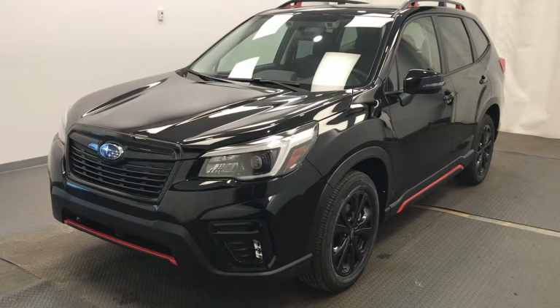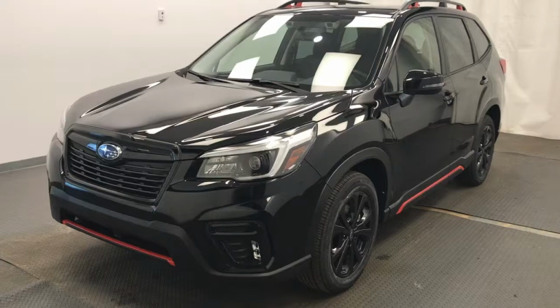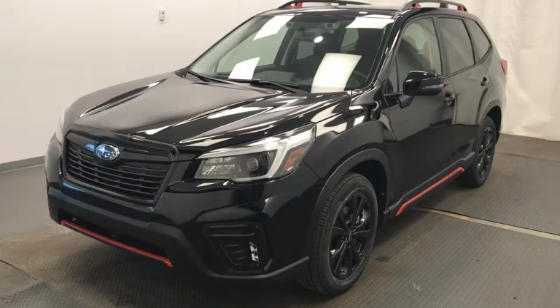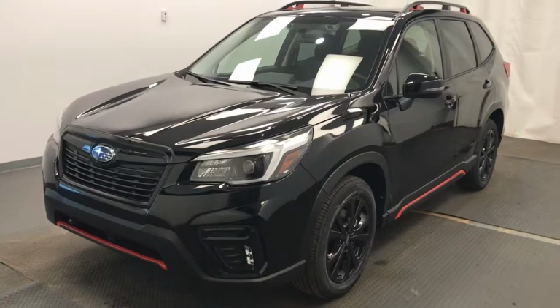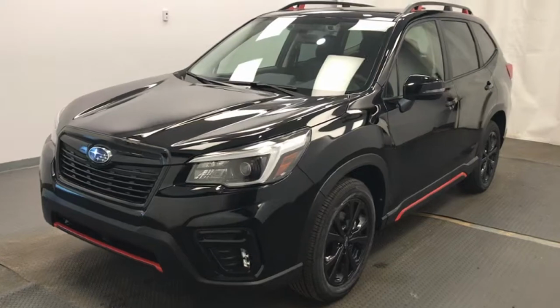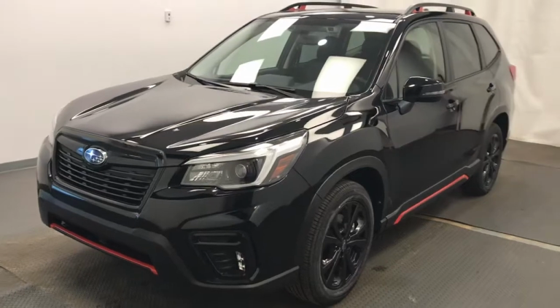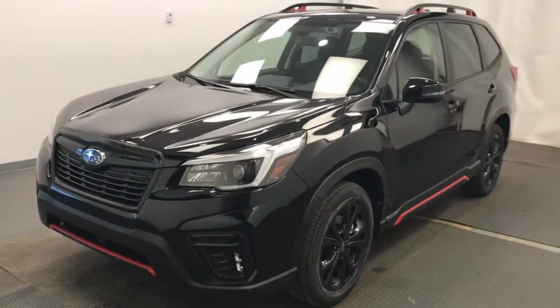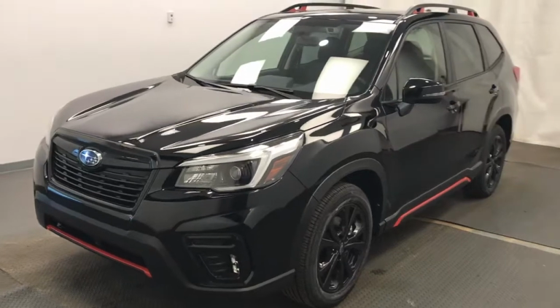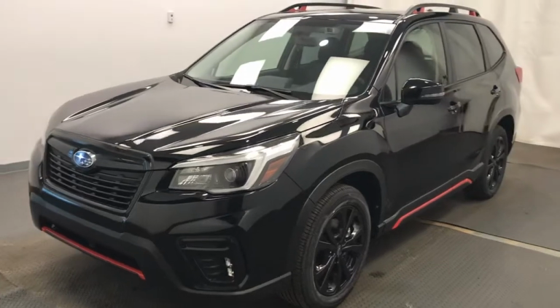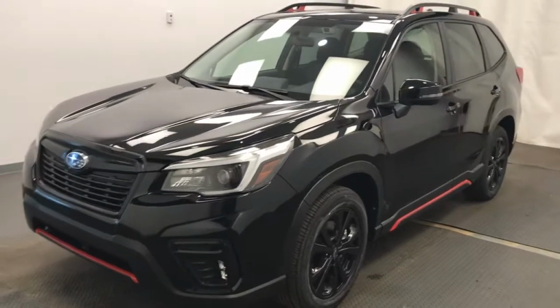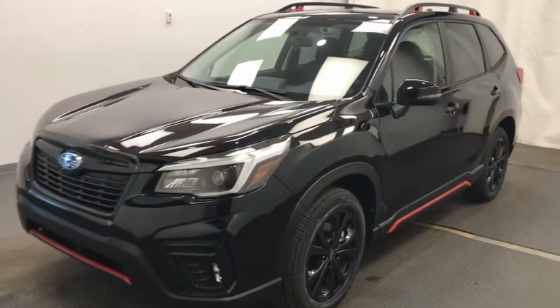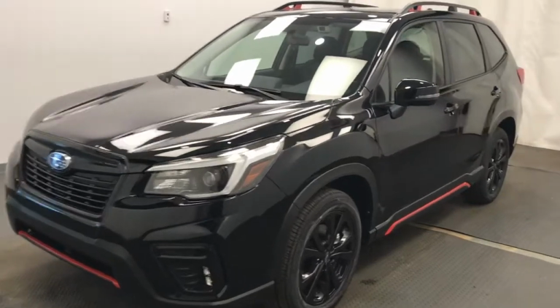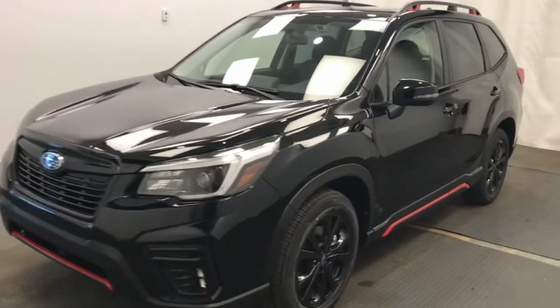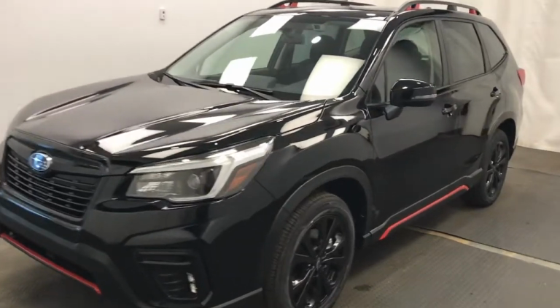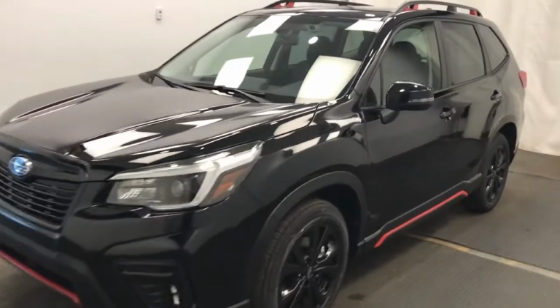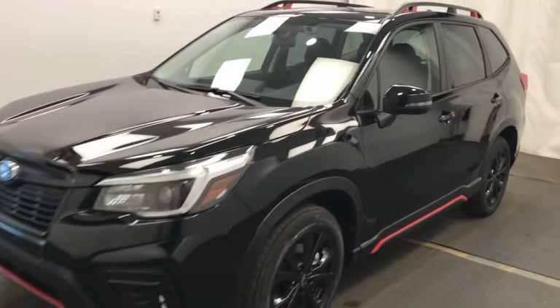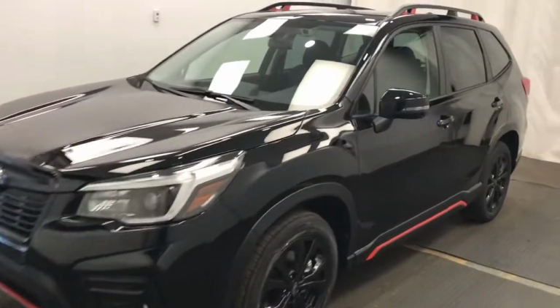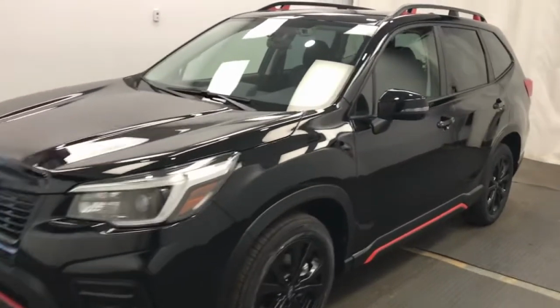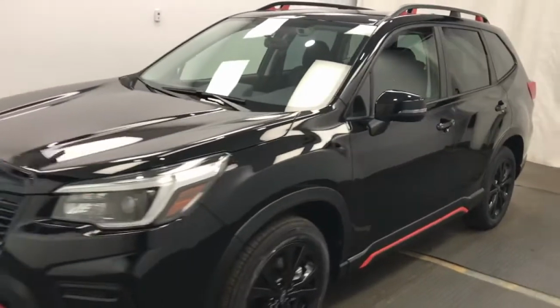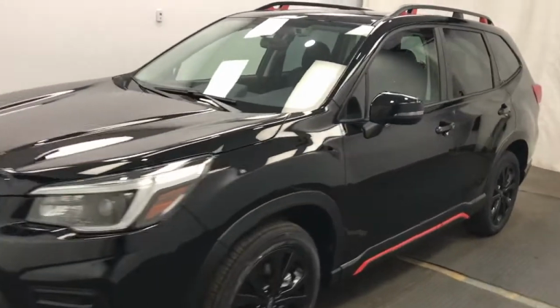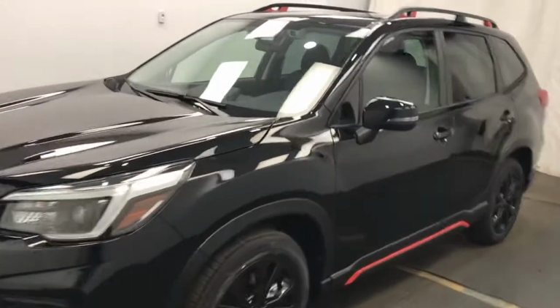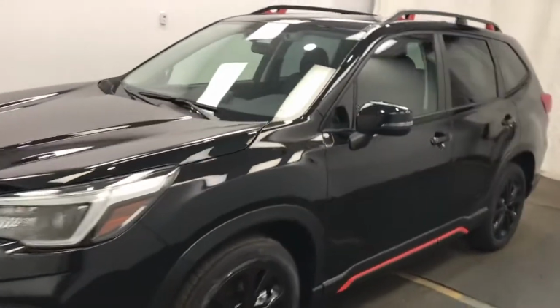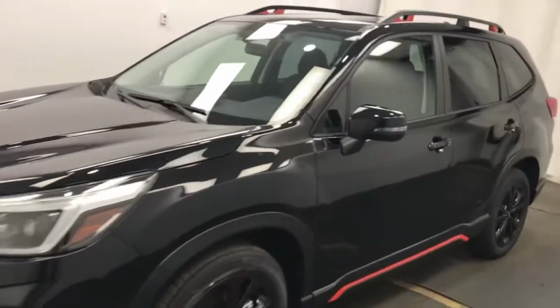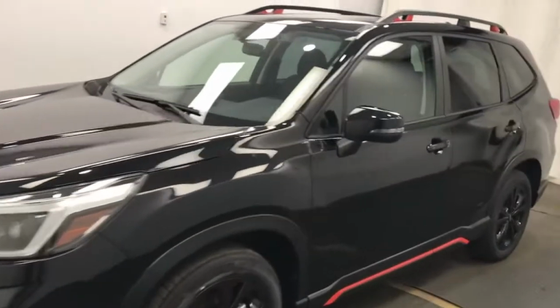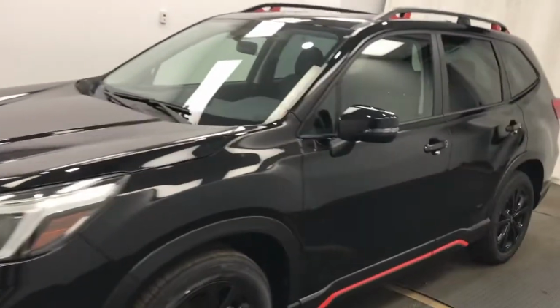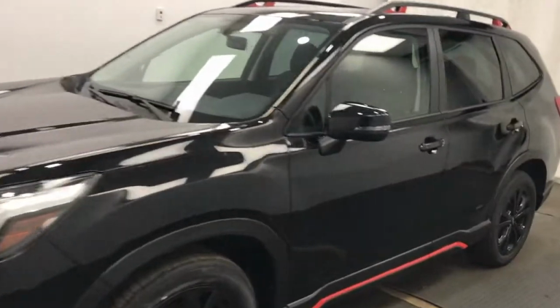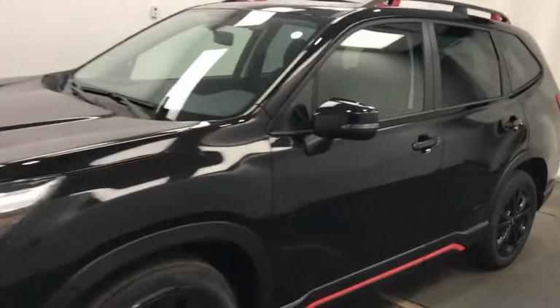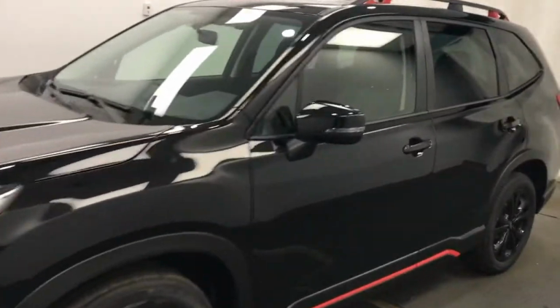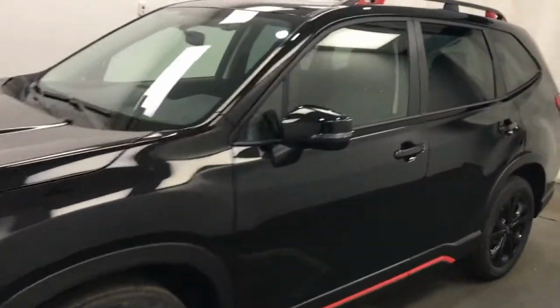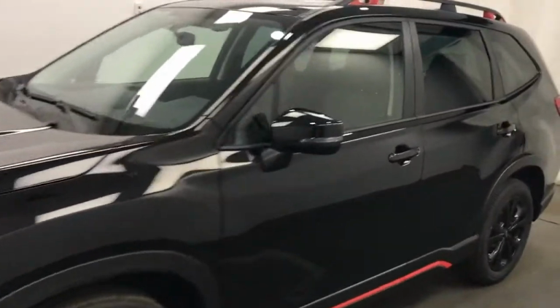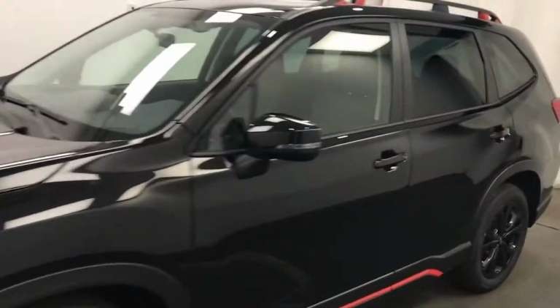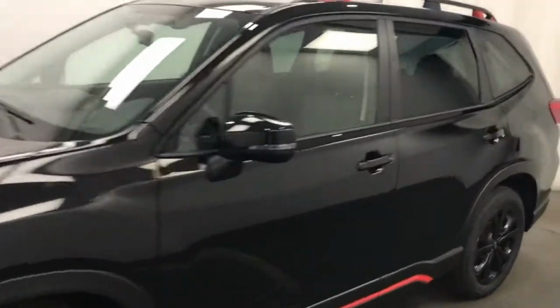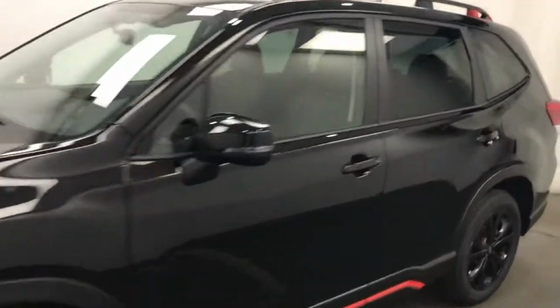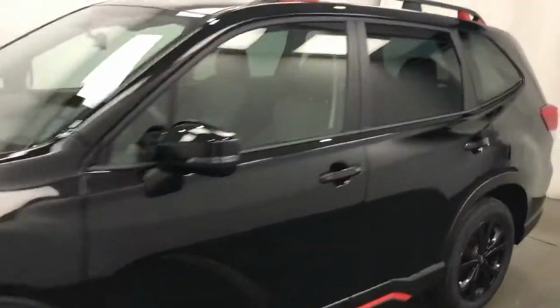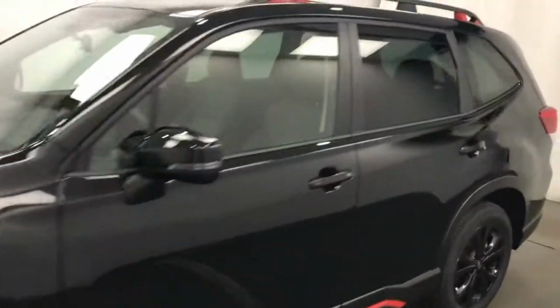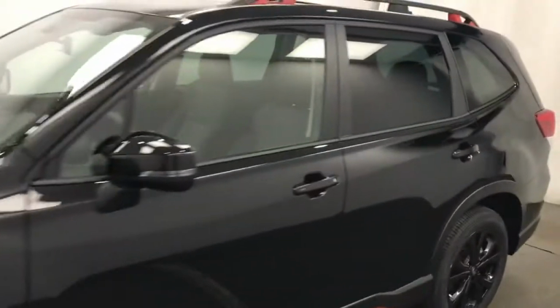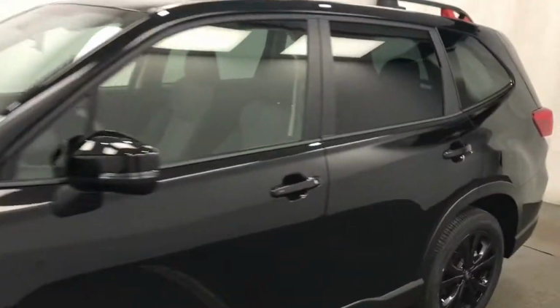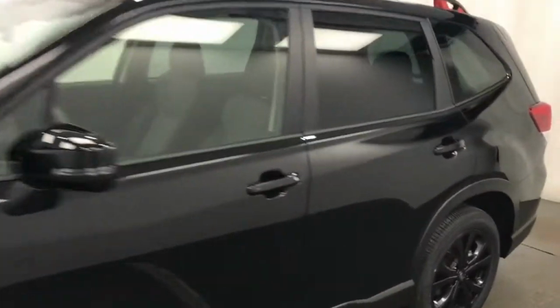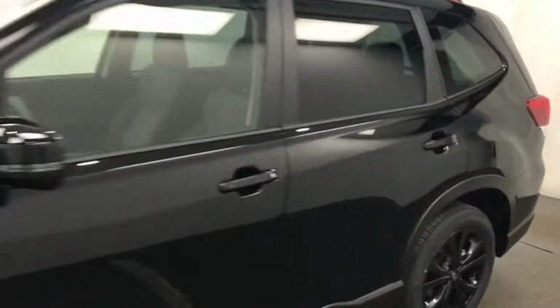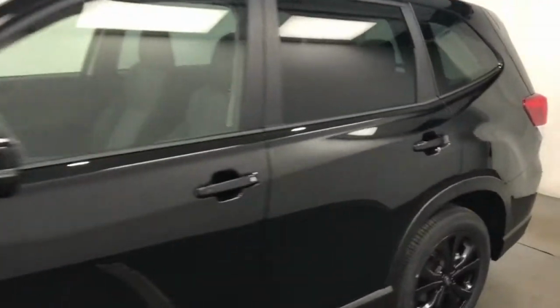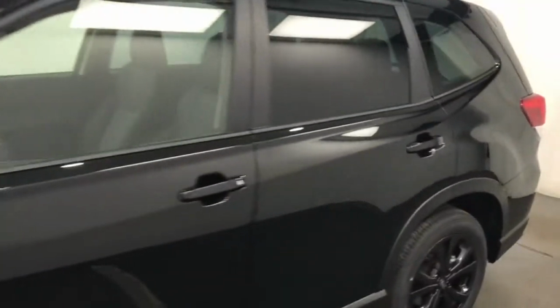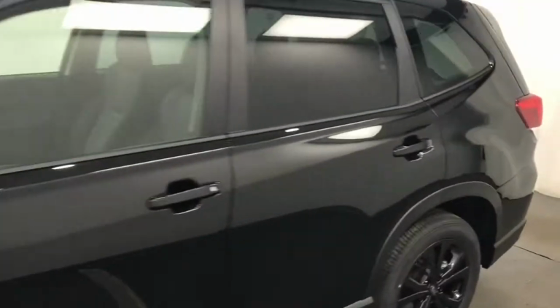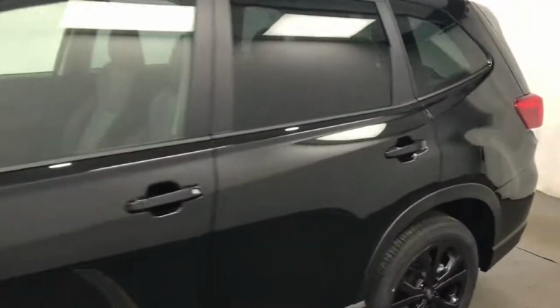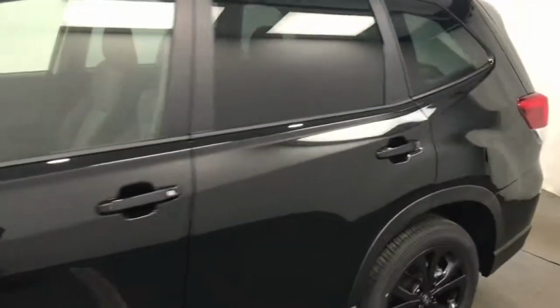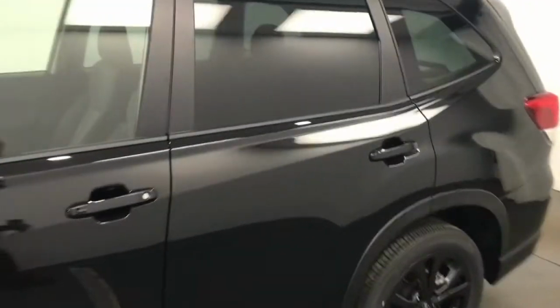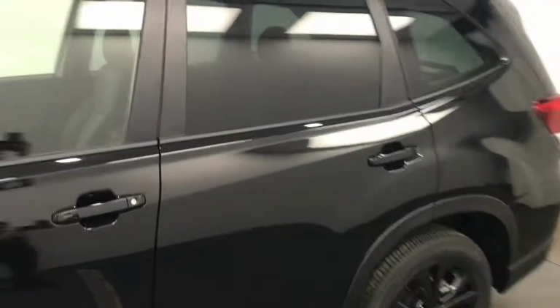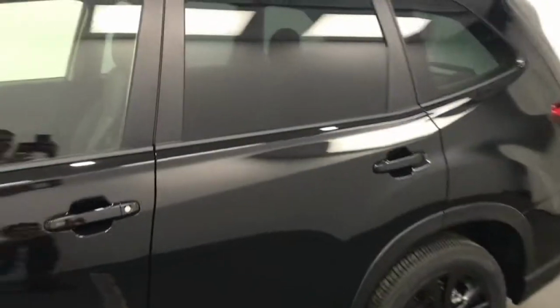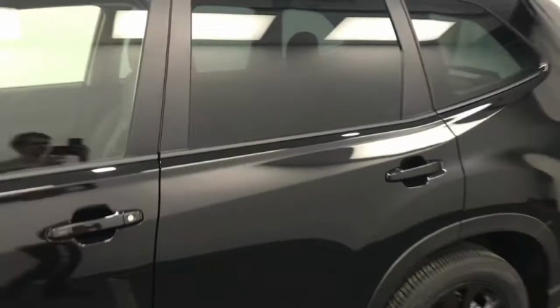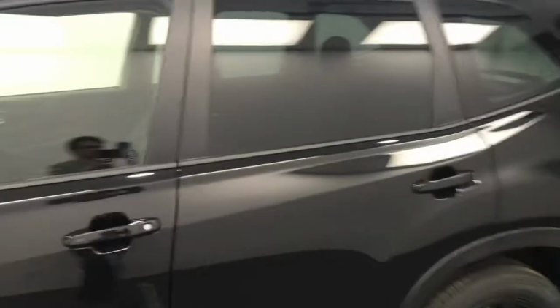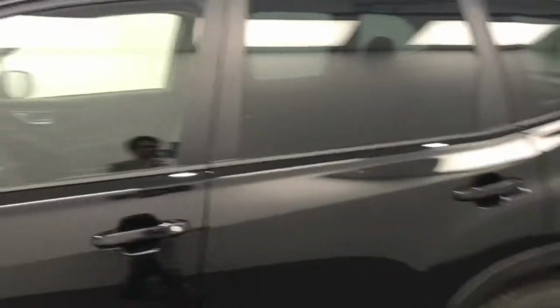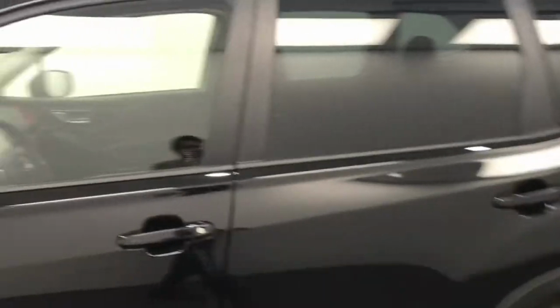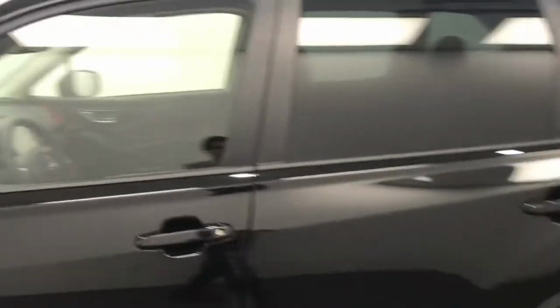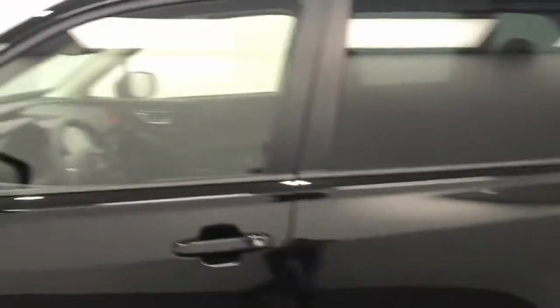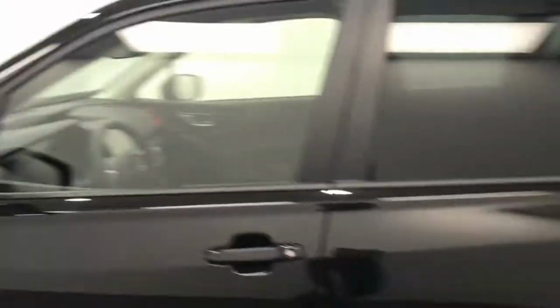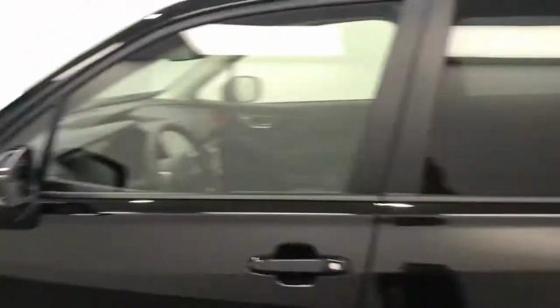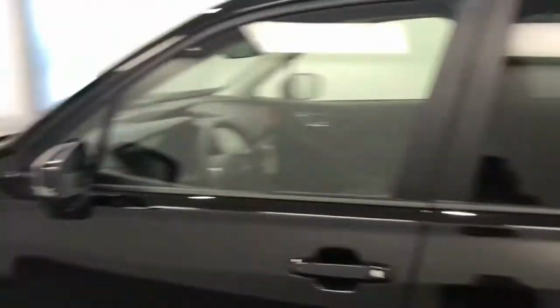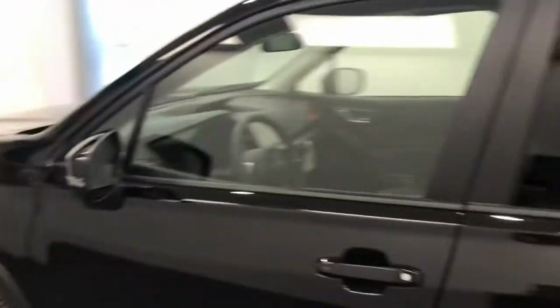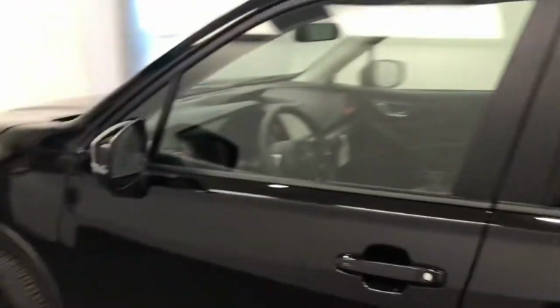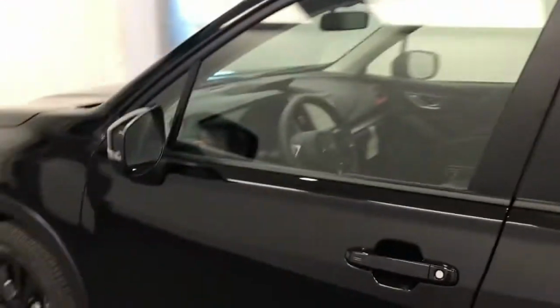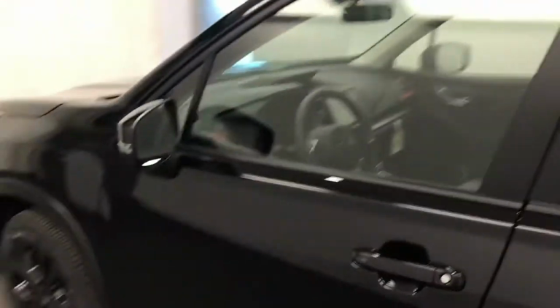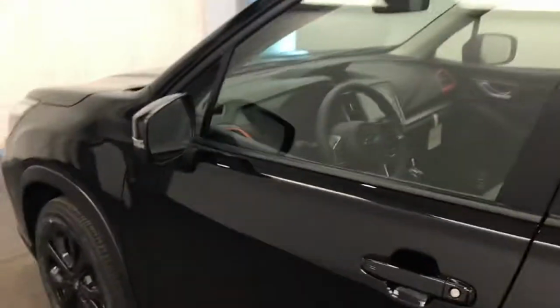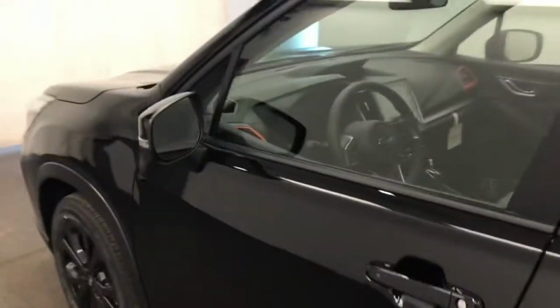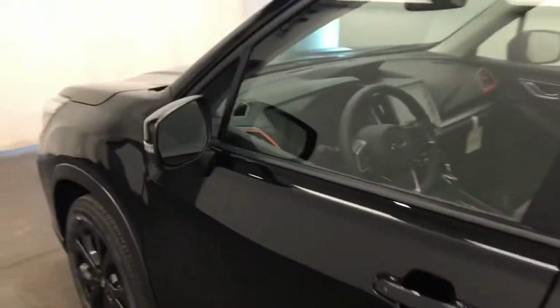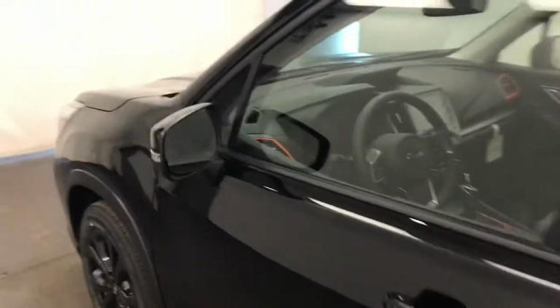We're reviewing stock number 227-423 on a 2021 Subaru Forester at Subaru Lethbridge, and our exterior color is crystal black.